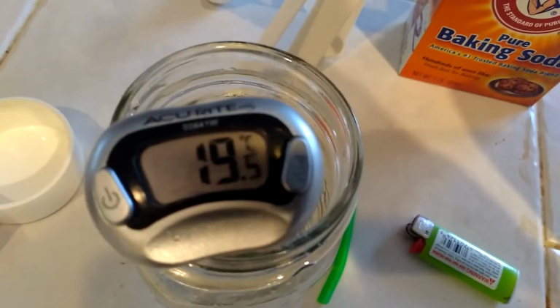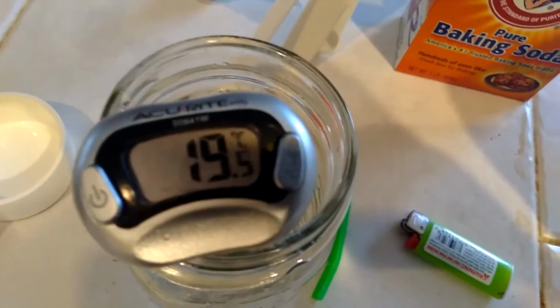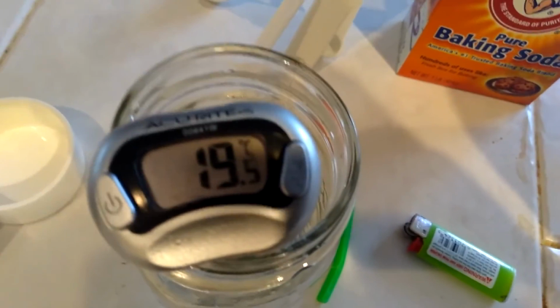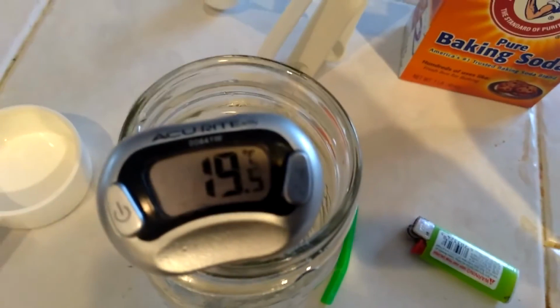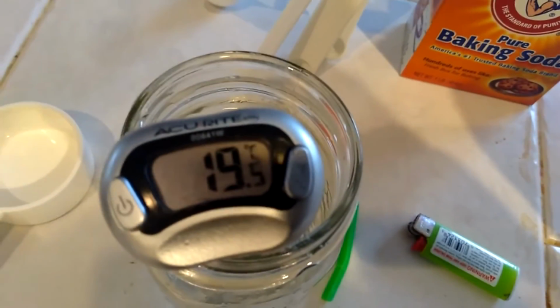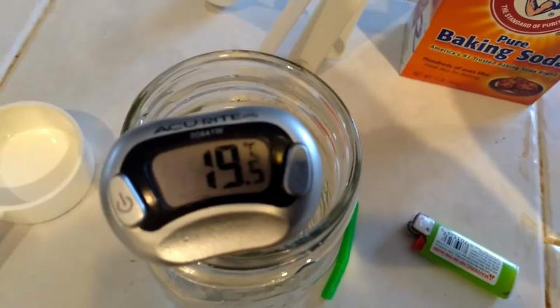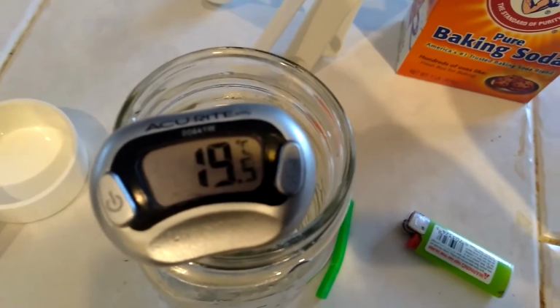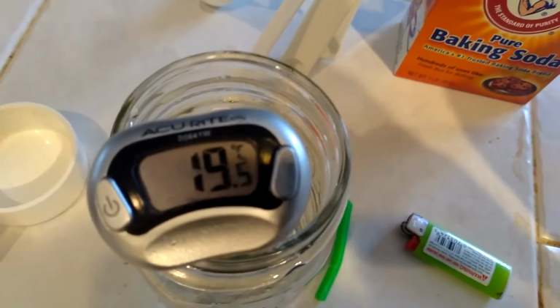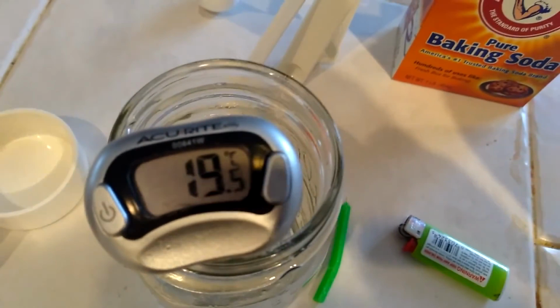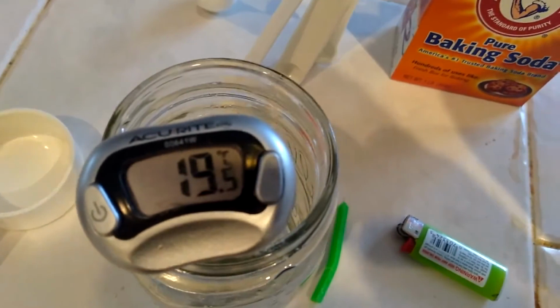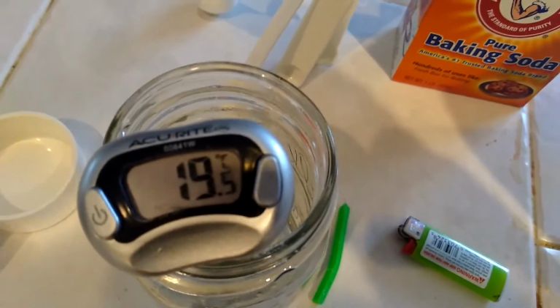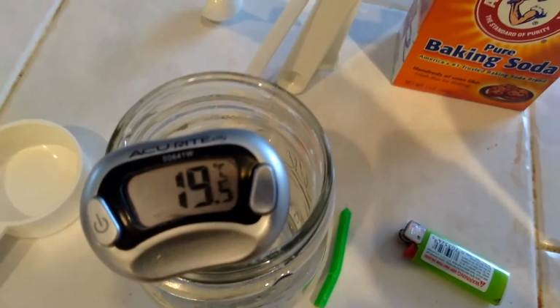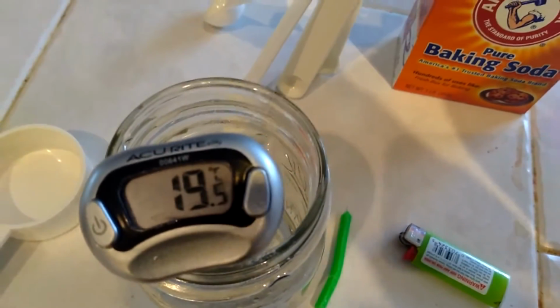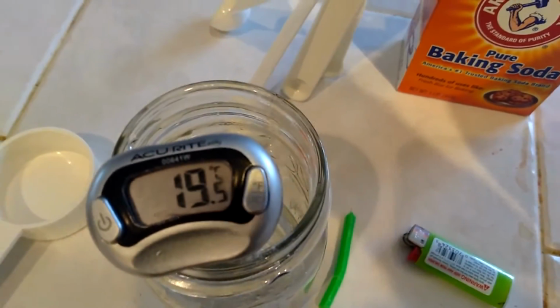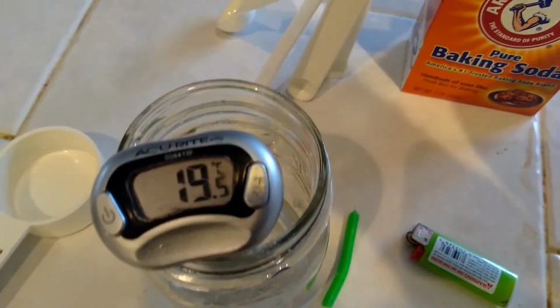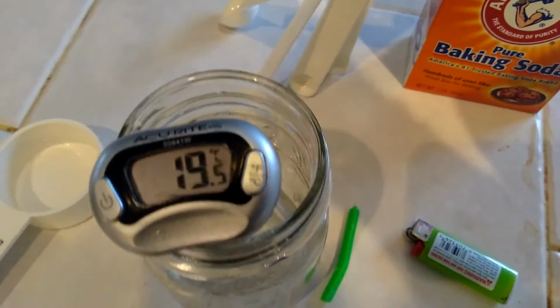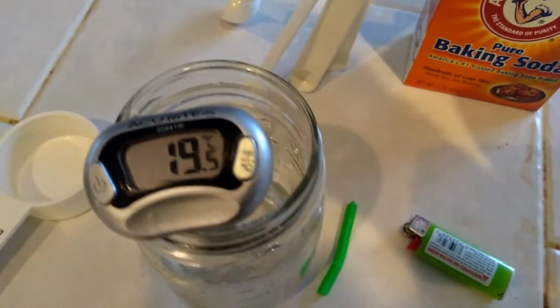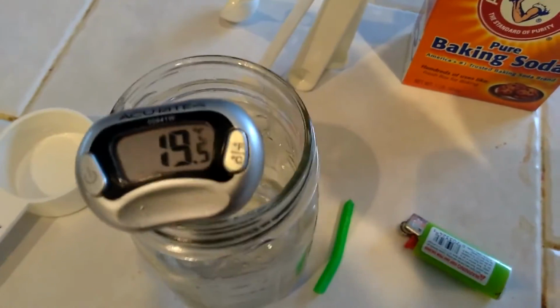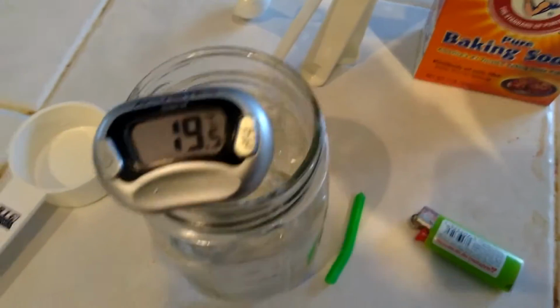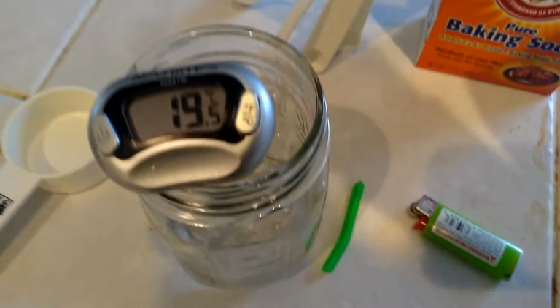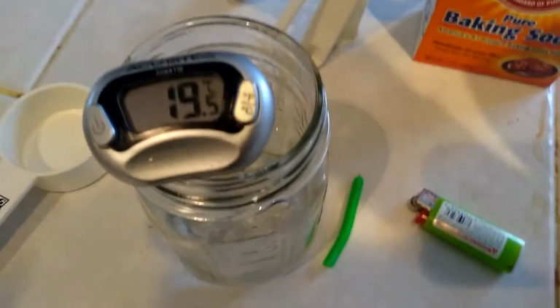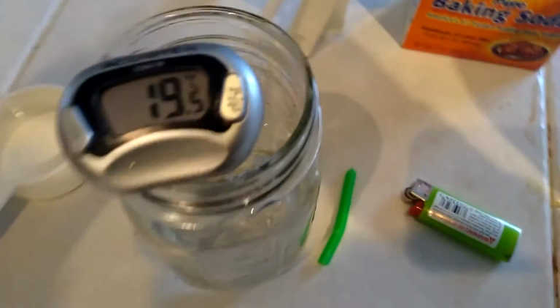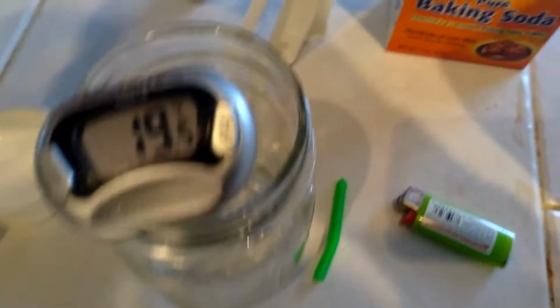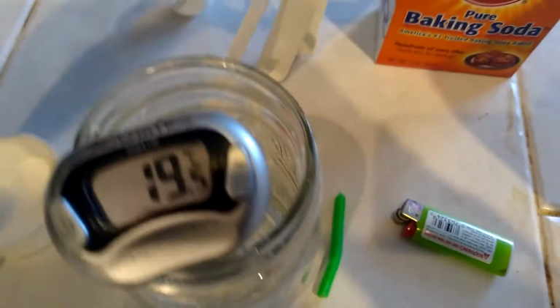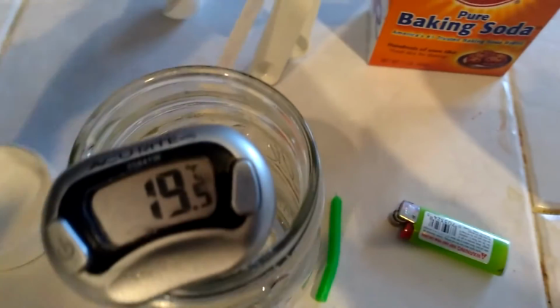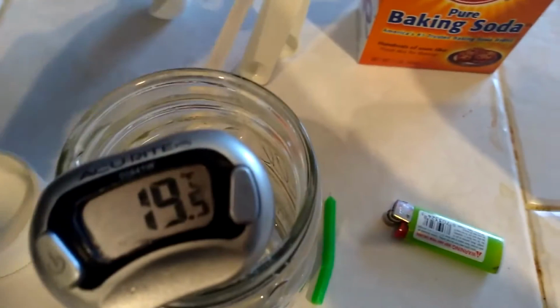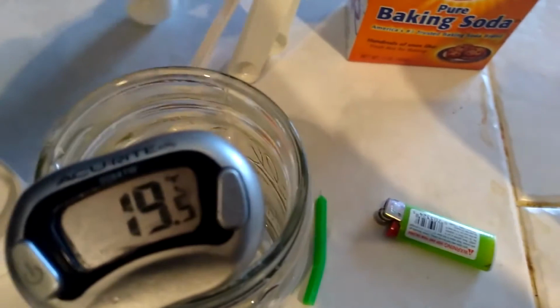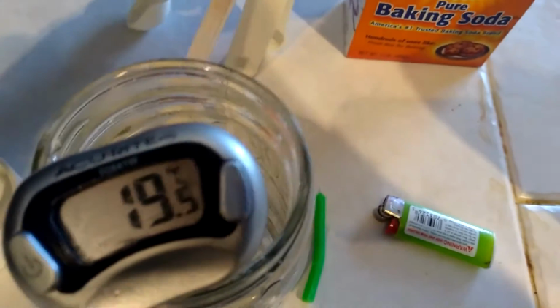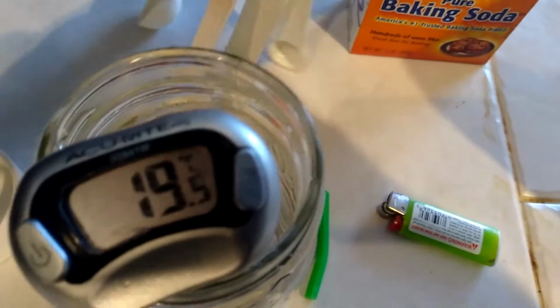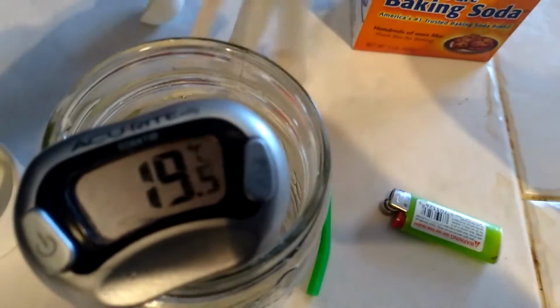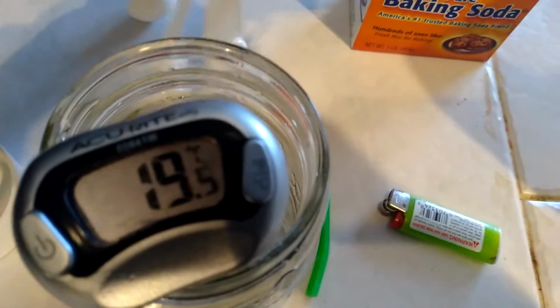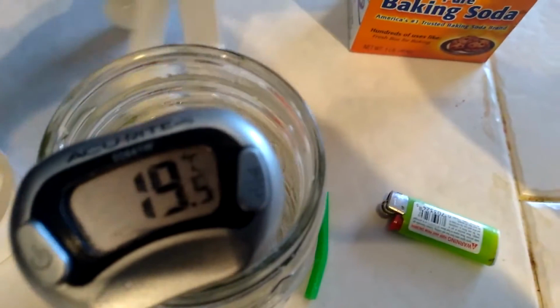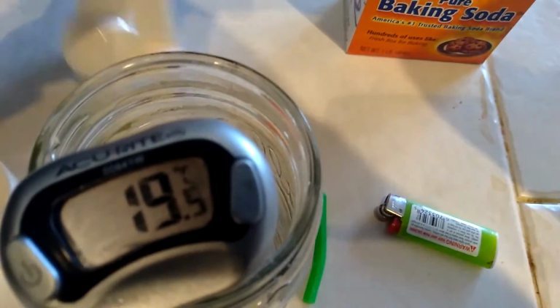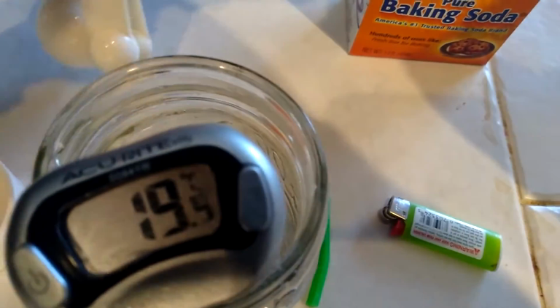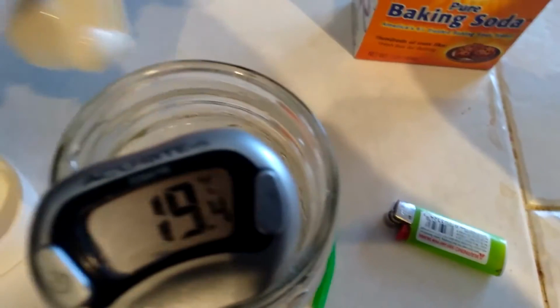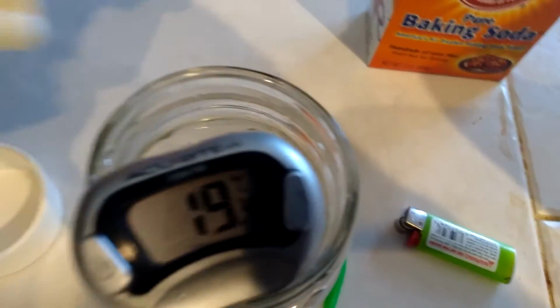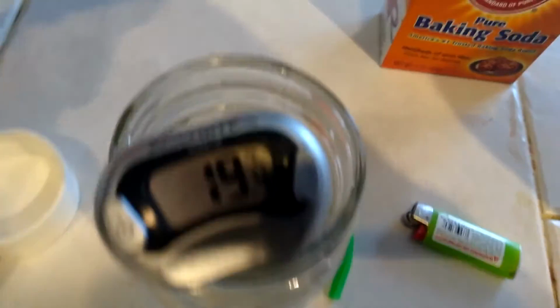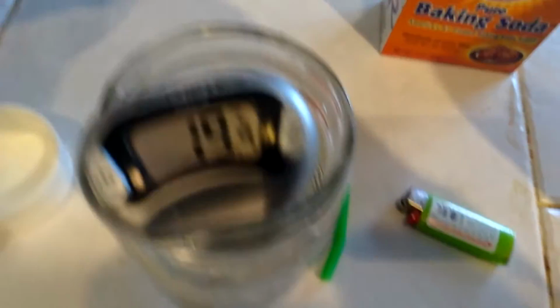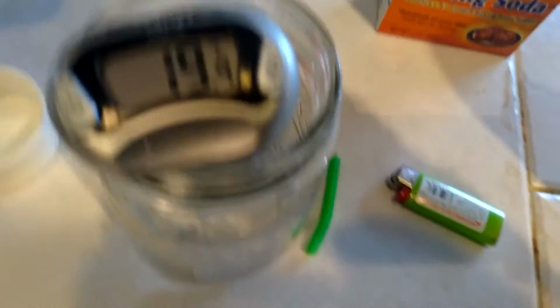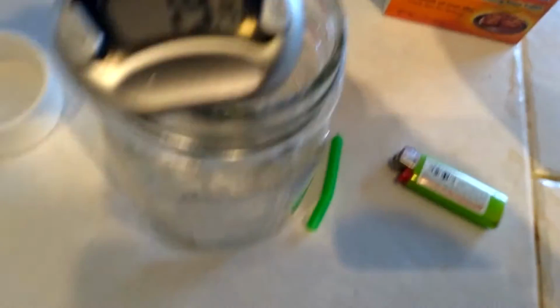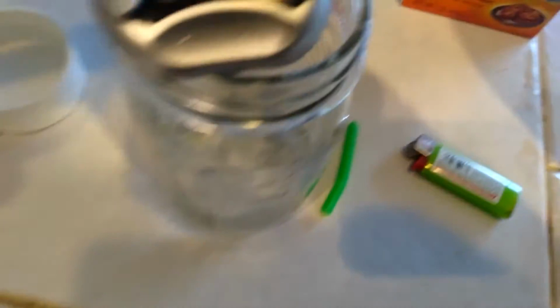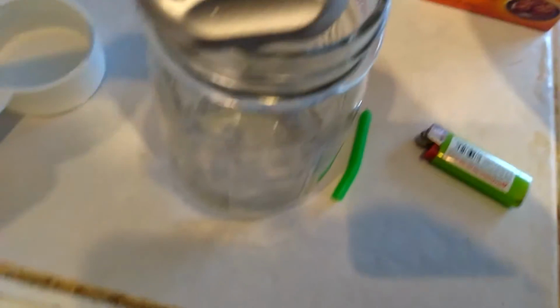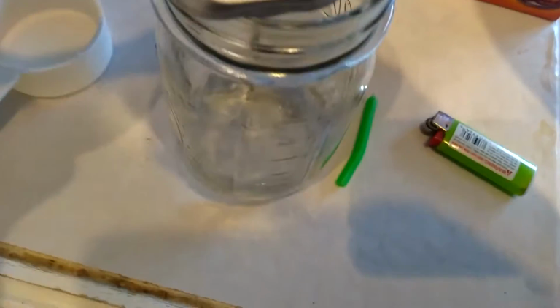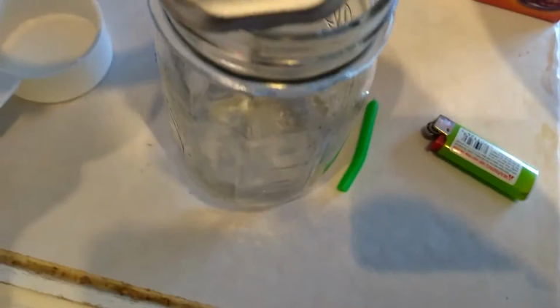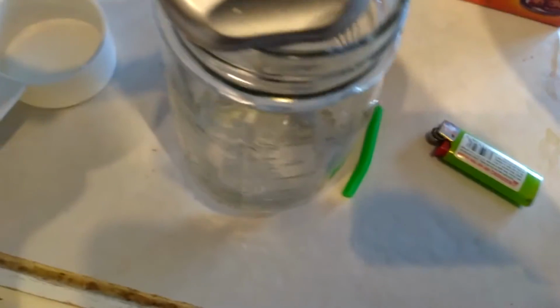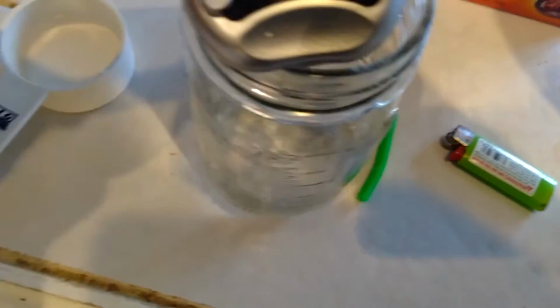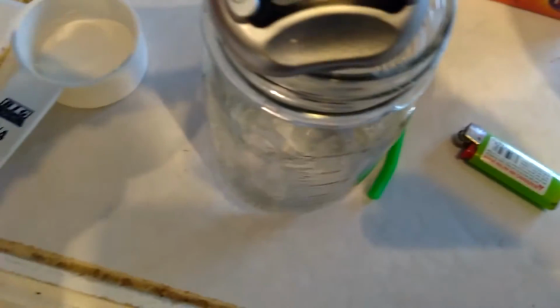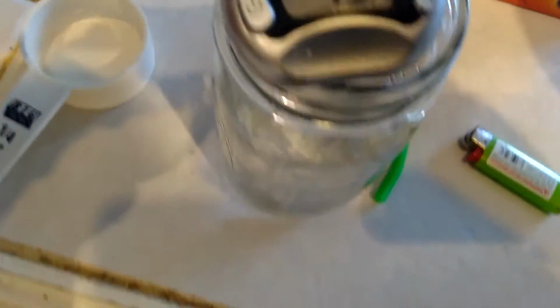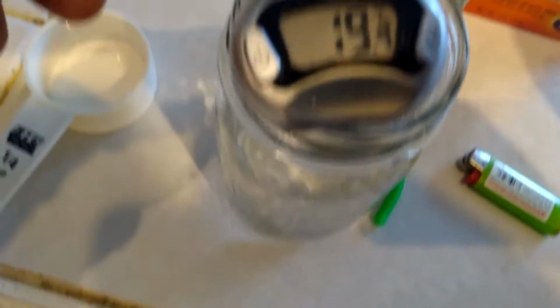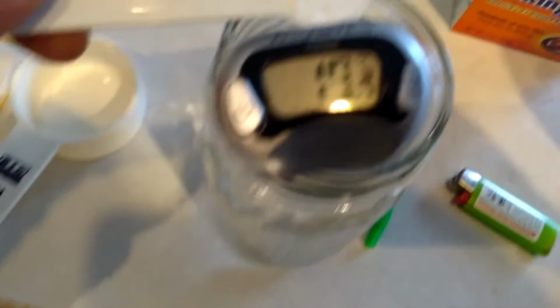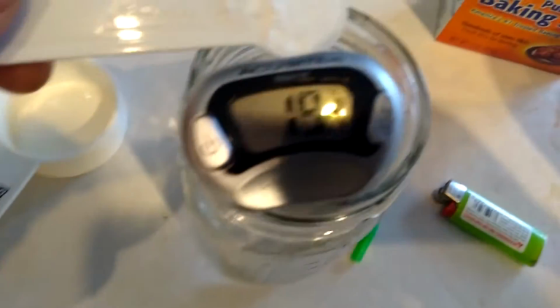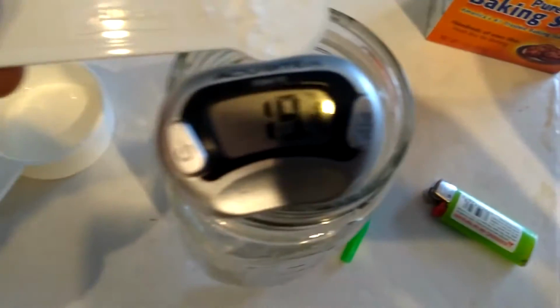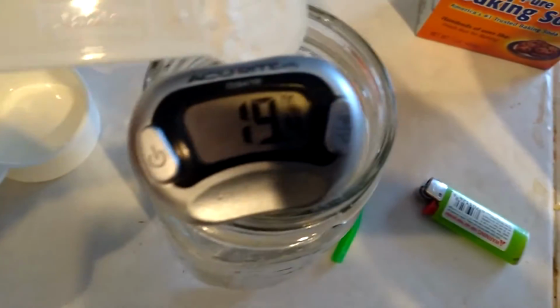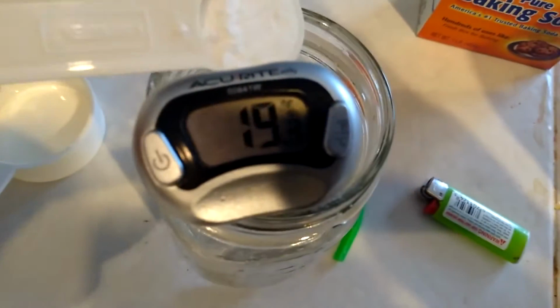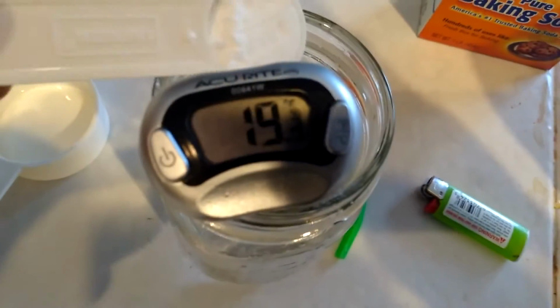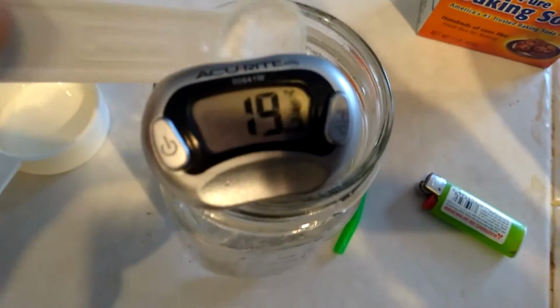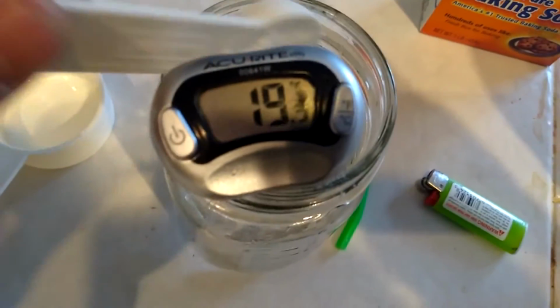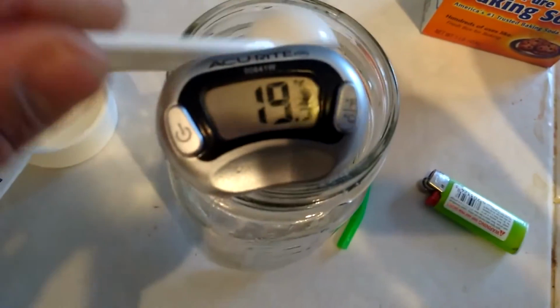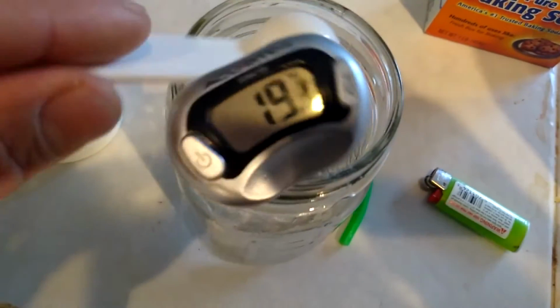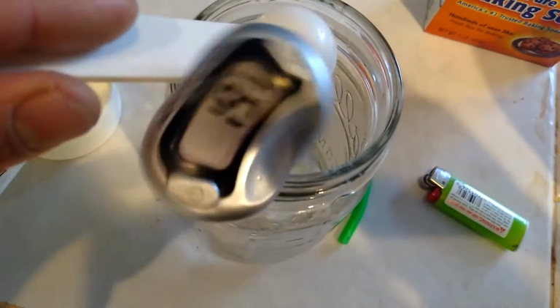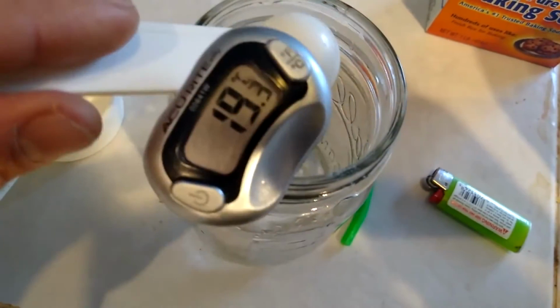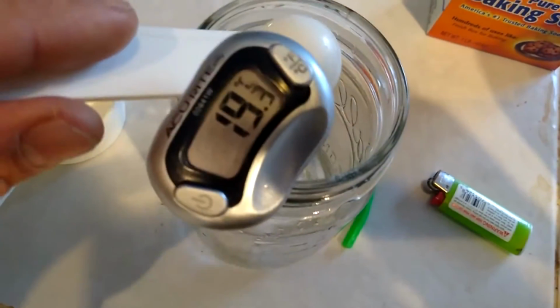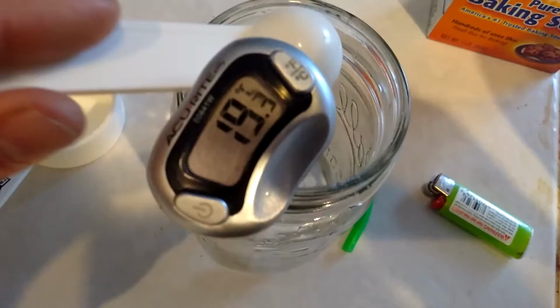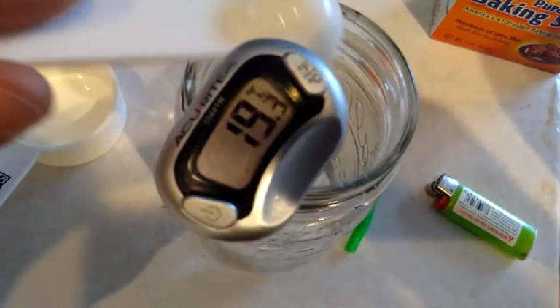Alright, temperature is 19.5 degrees Celsius. They say this is an endothermic reaction, so the temperature should drop. Here we go.